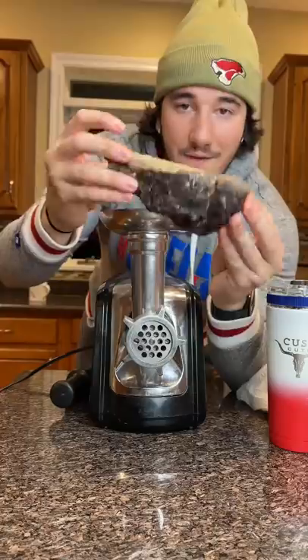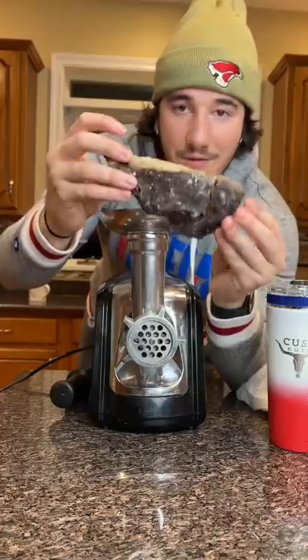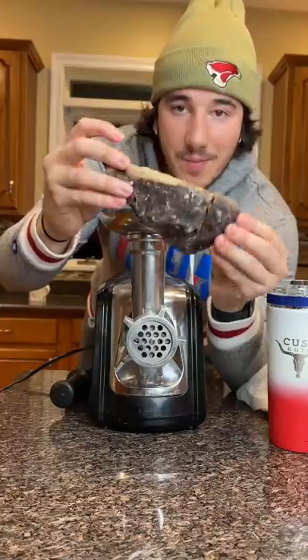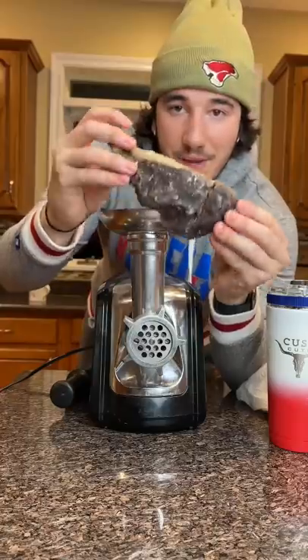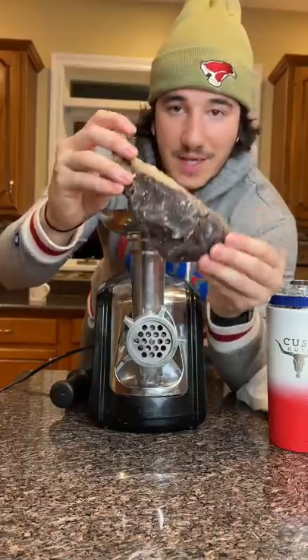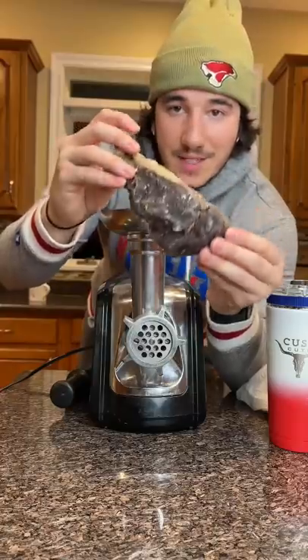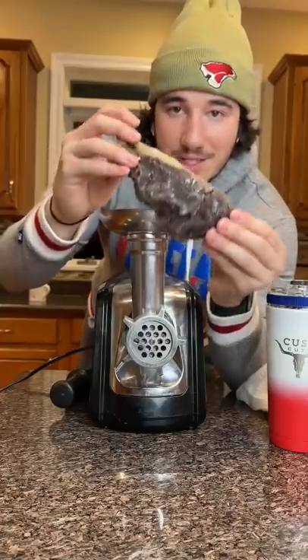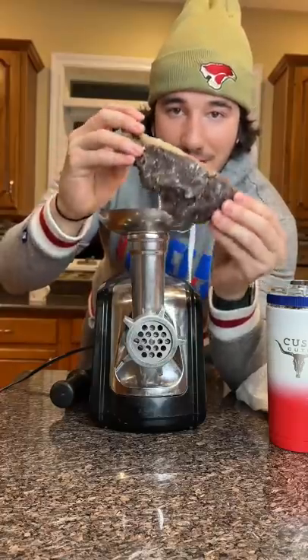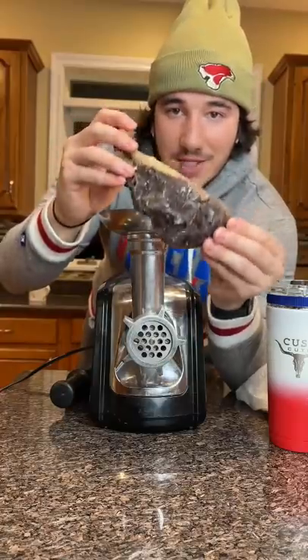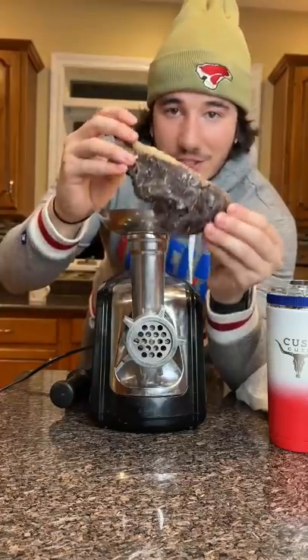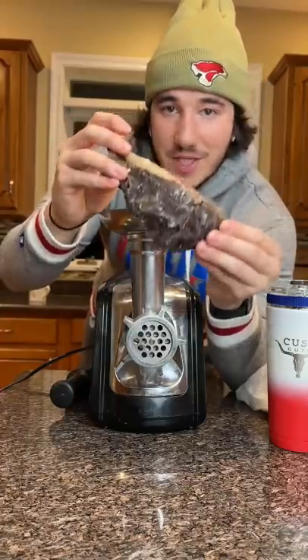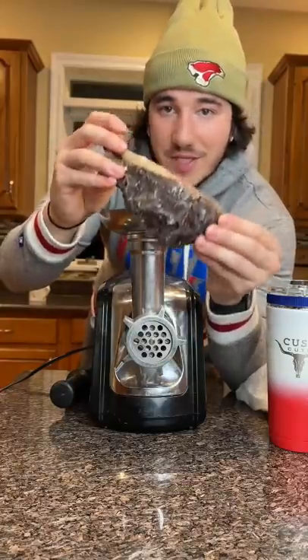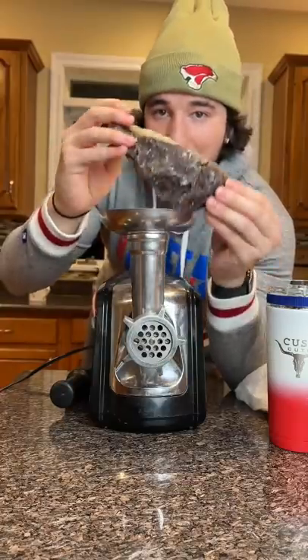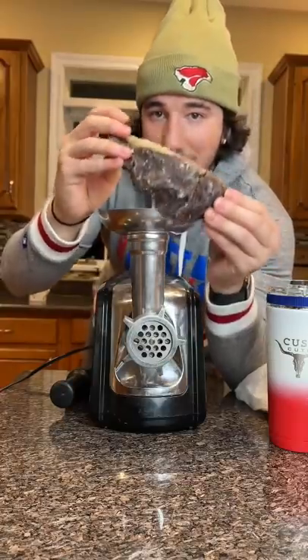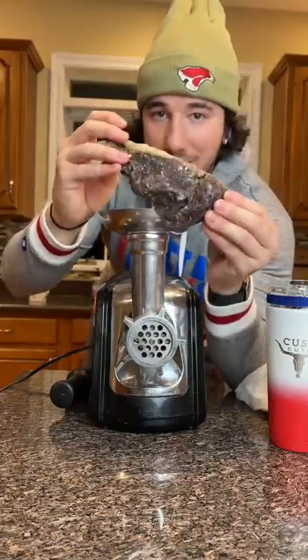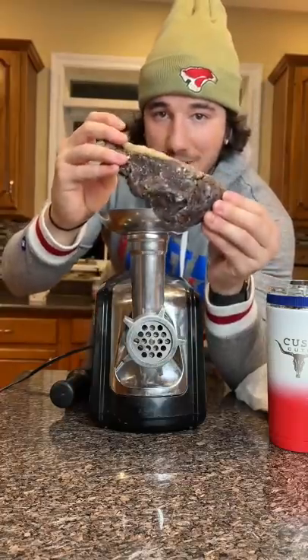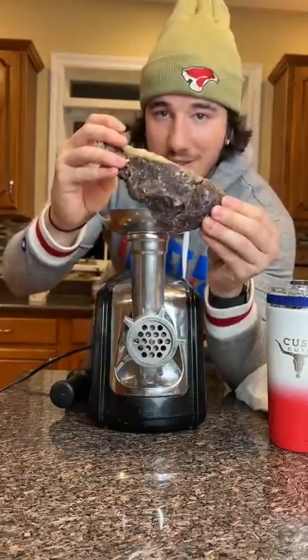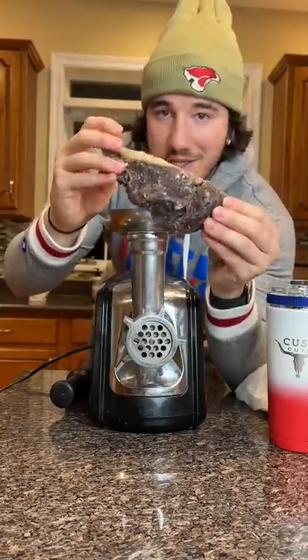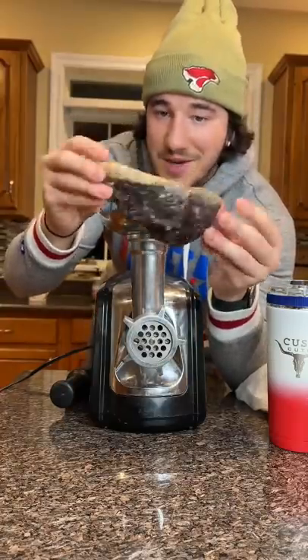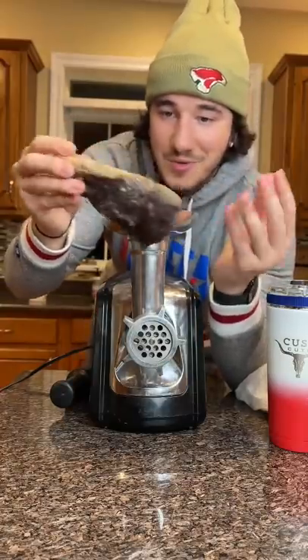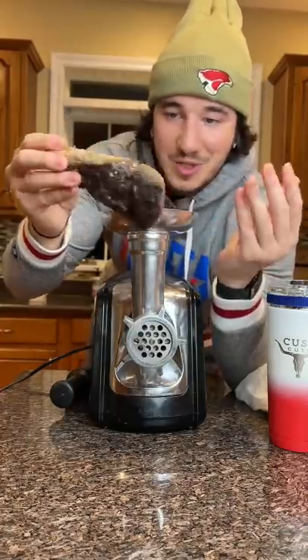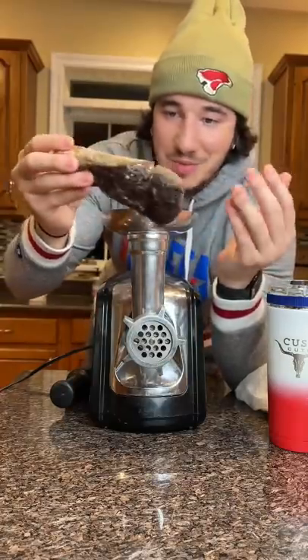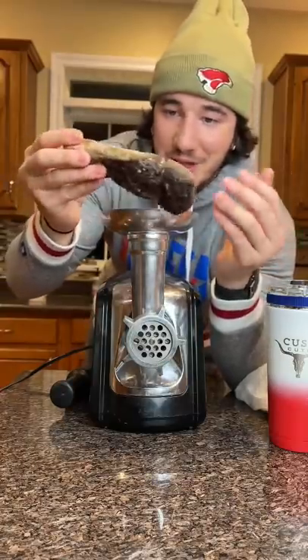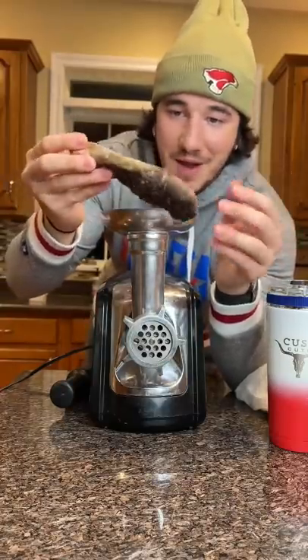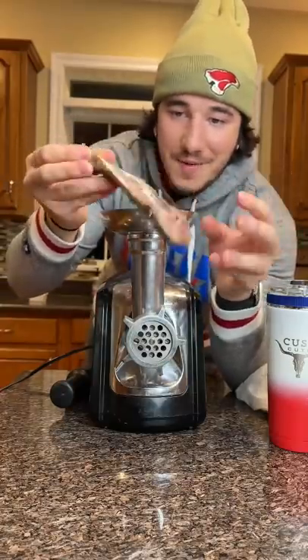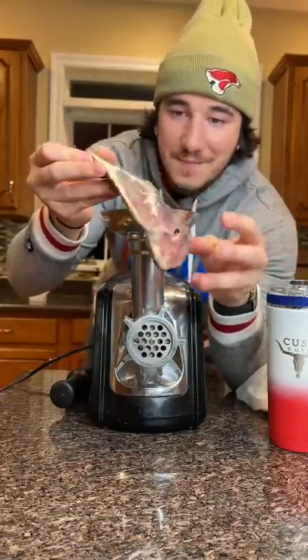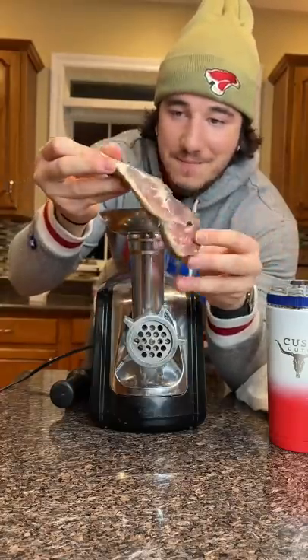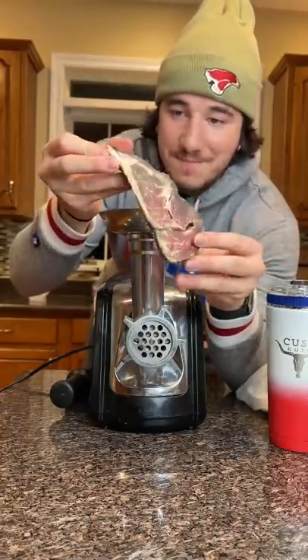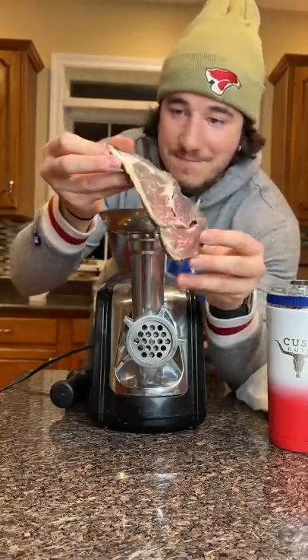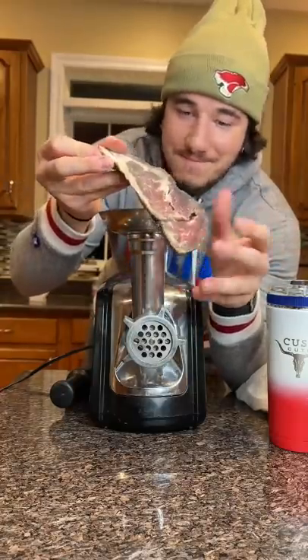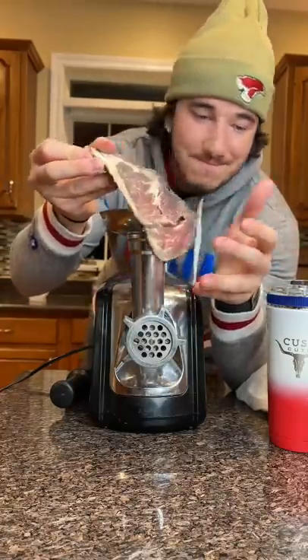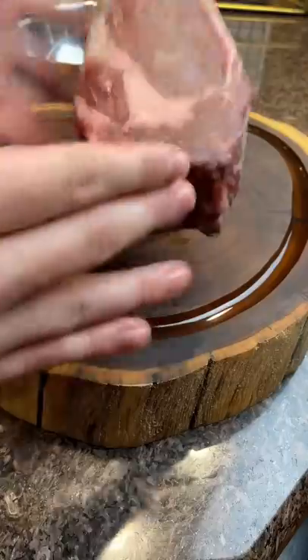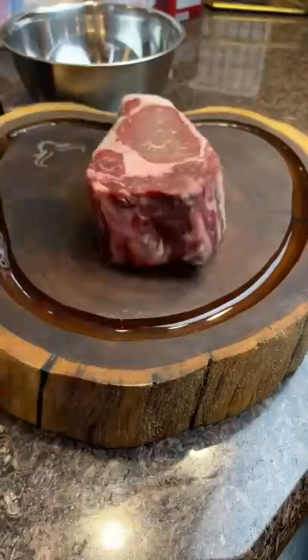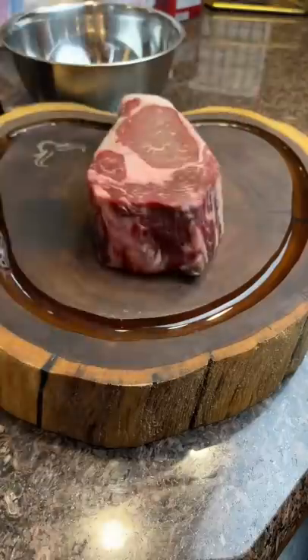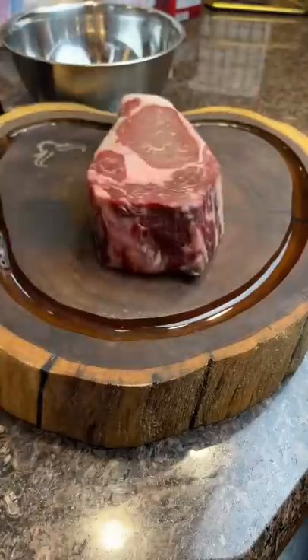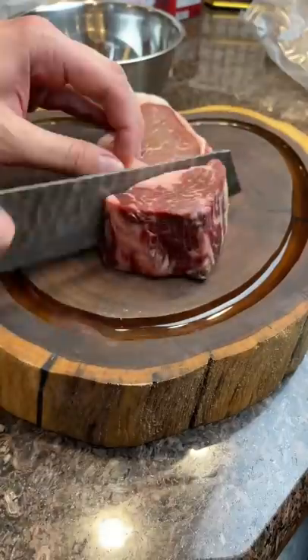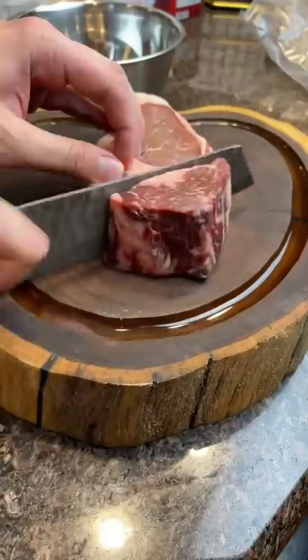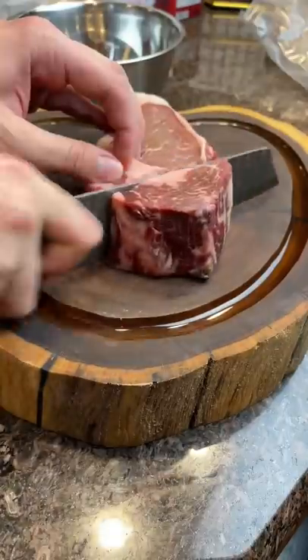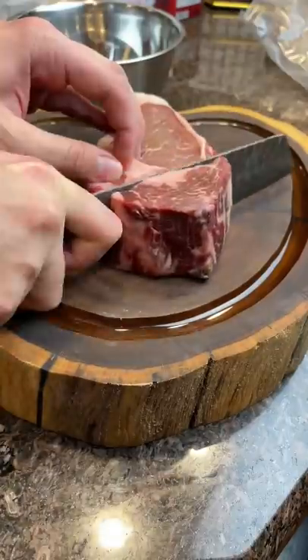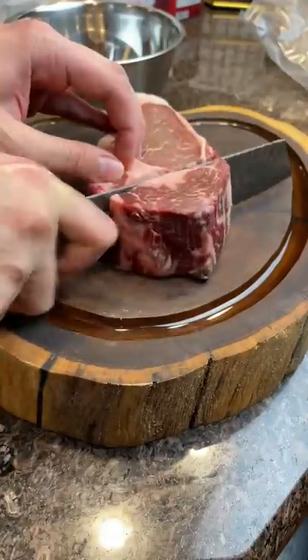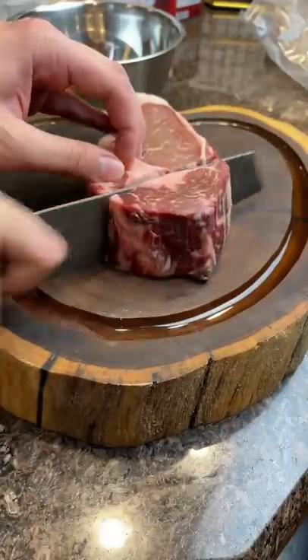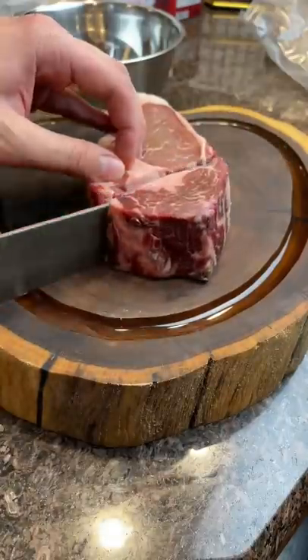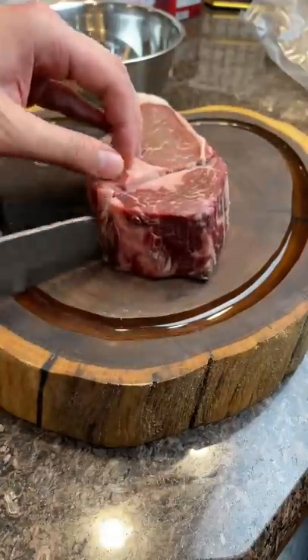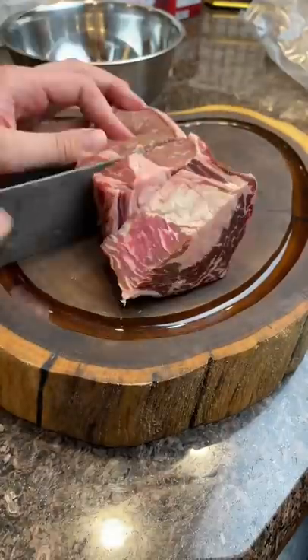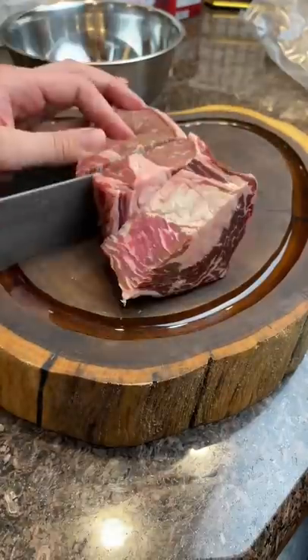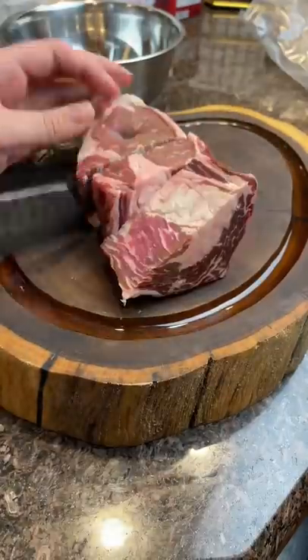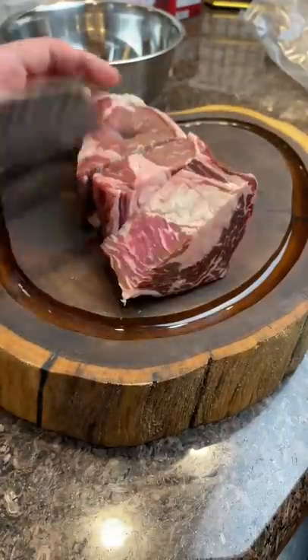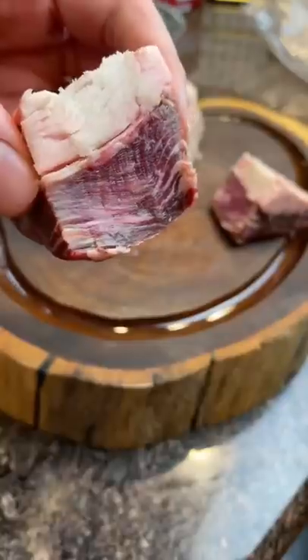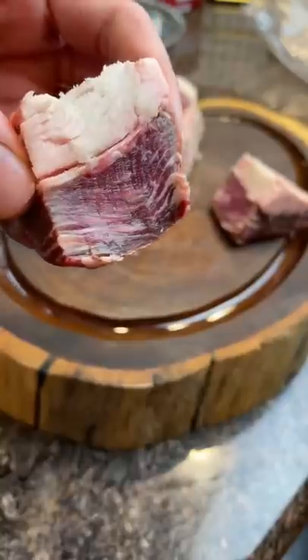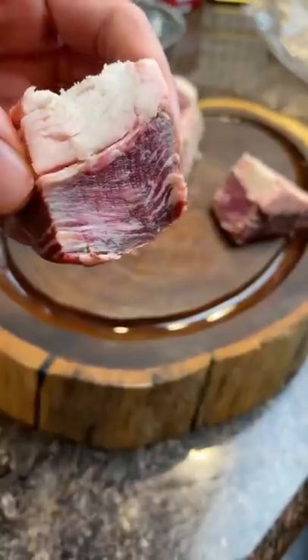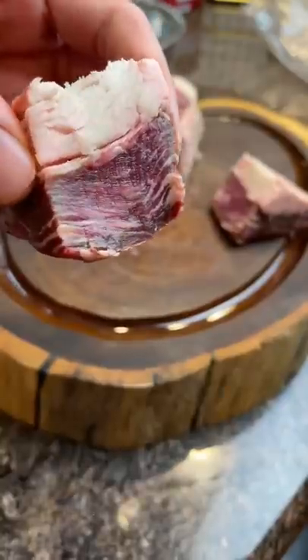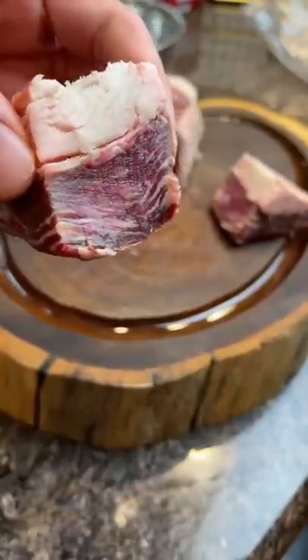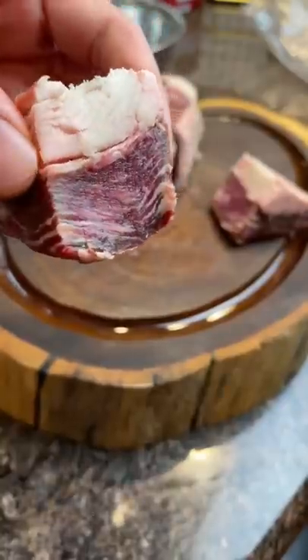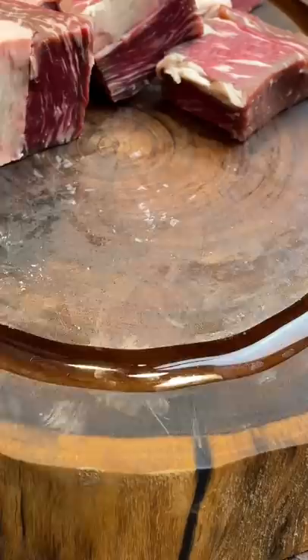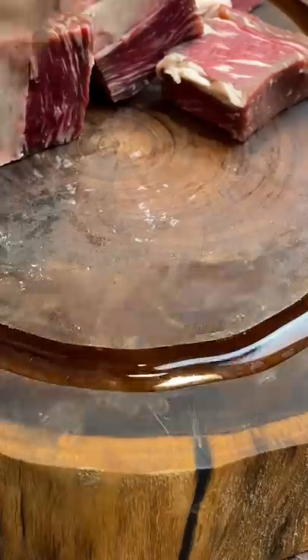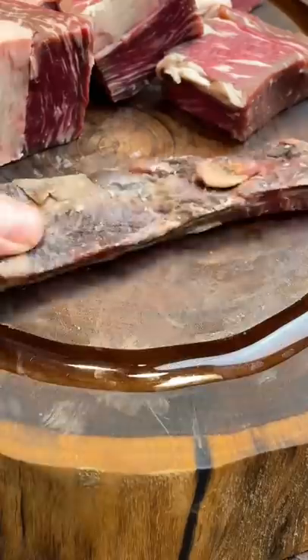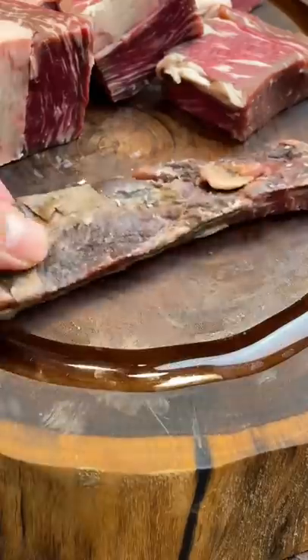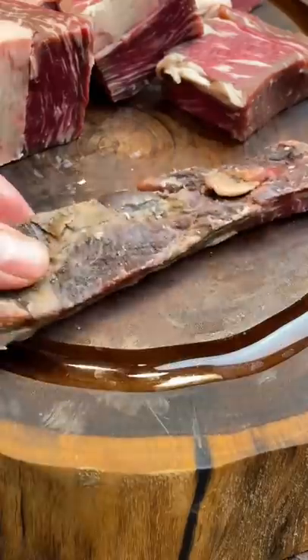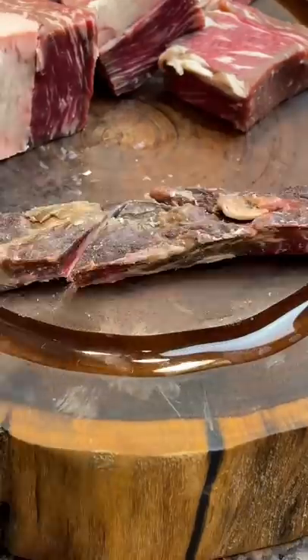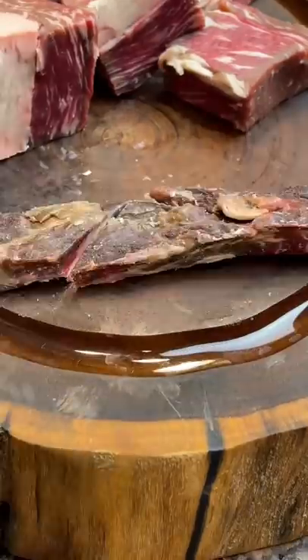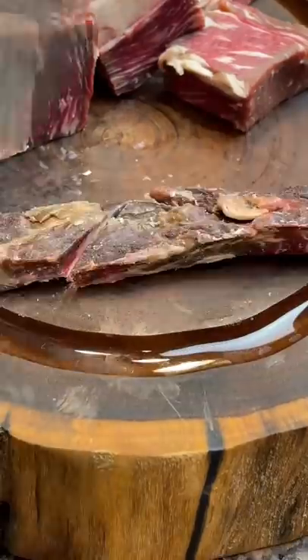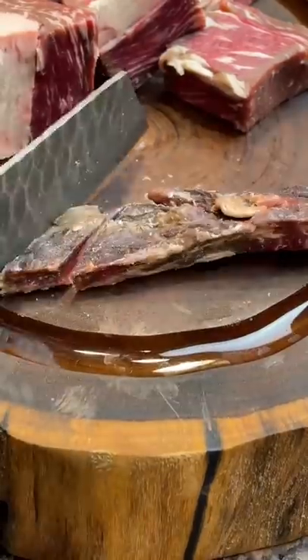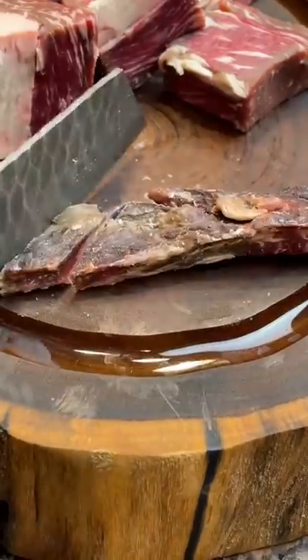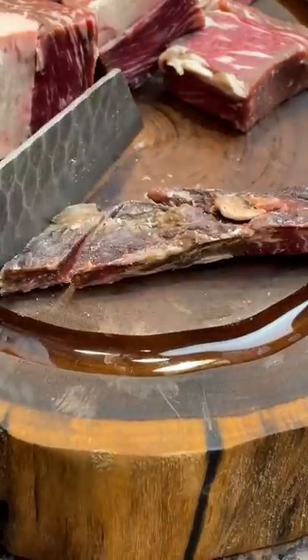I had over a hundred thousand people request me to eat this, so here we go. I'm actually going to make a burger from the outside of the dry aged pellicle.